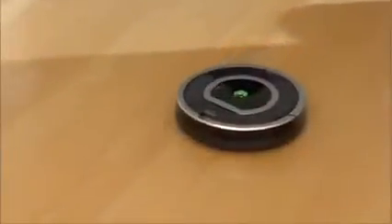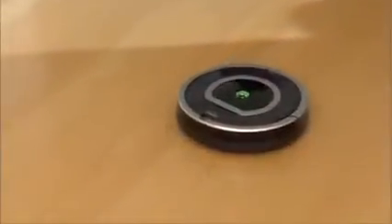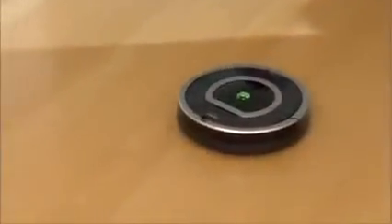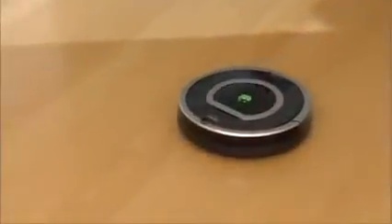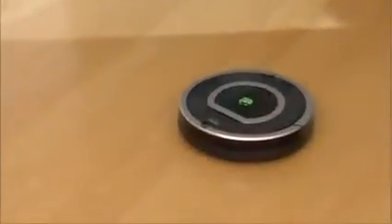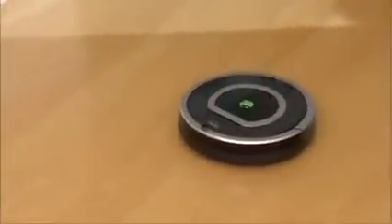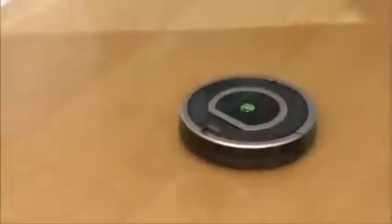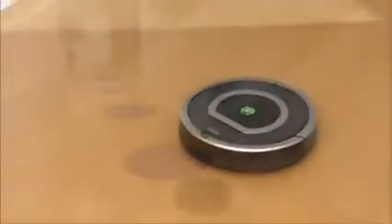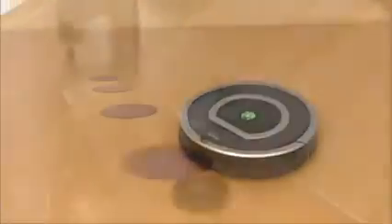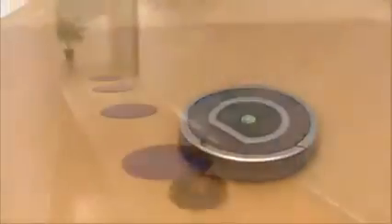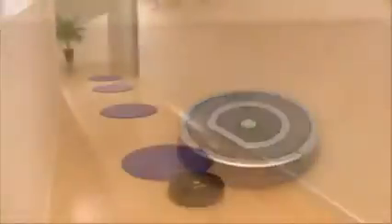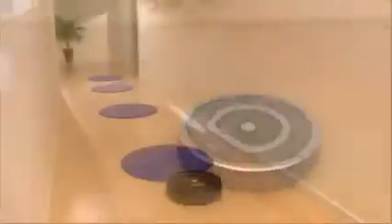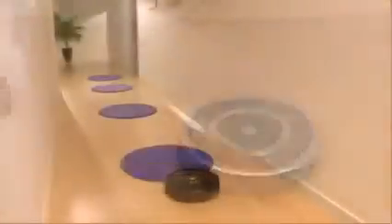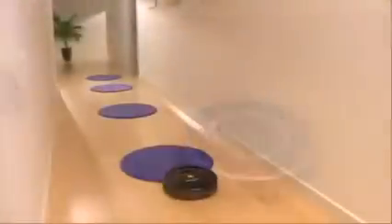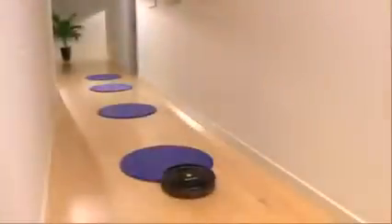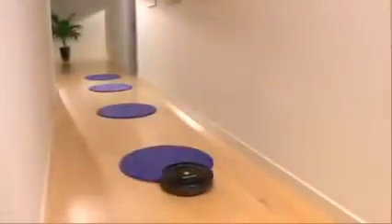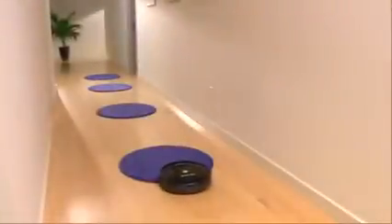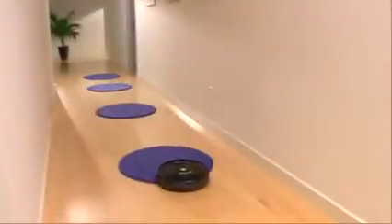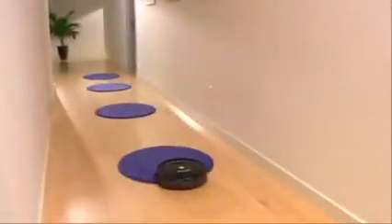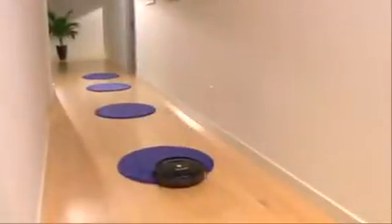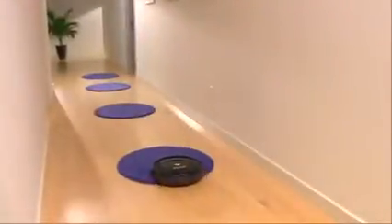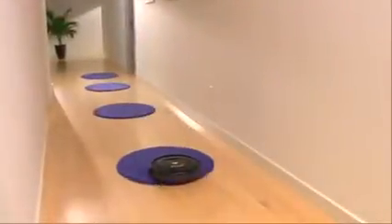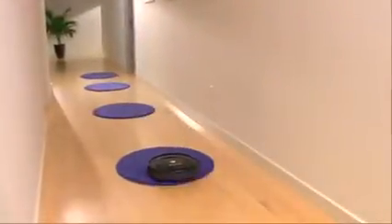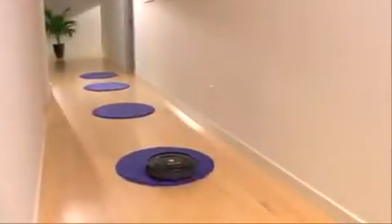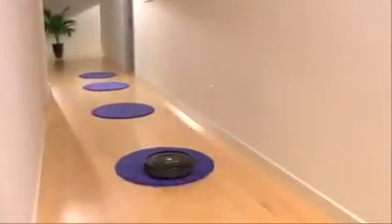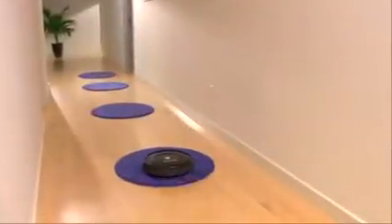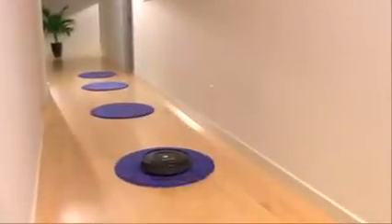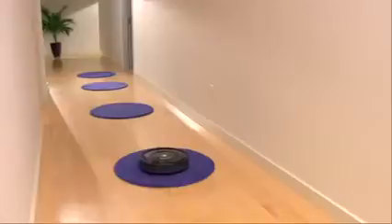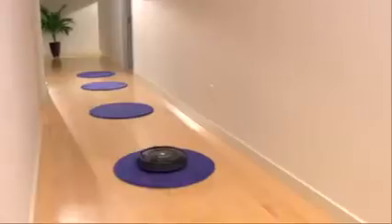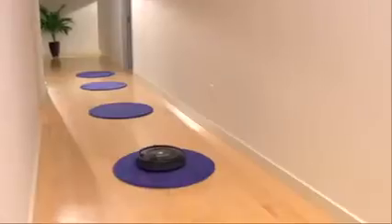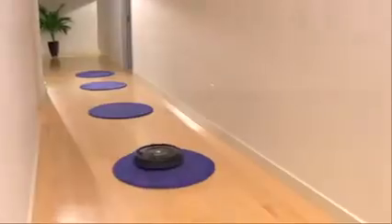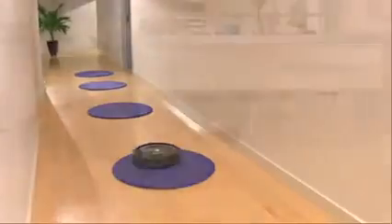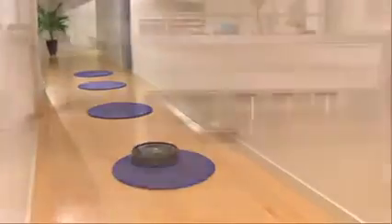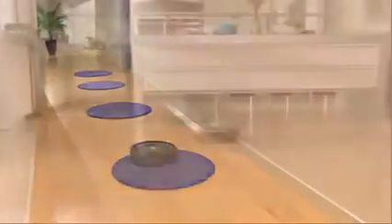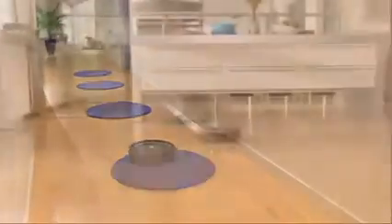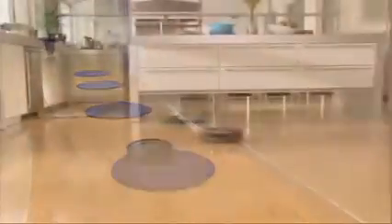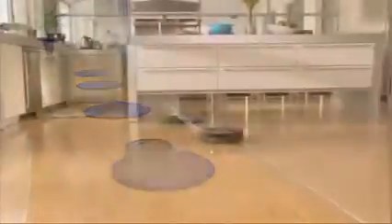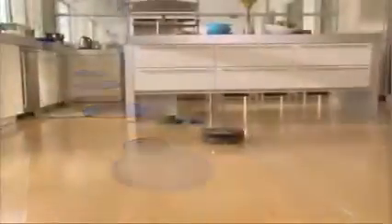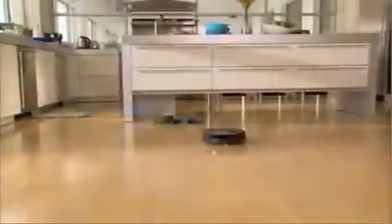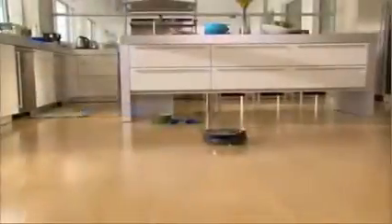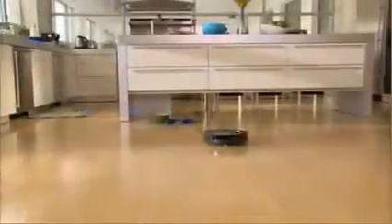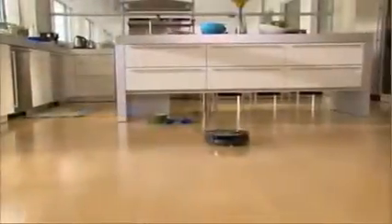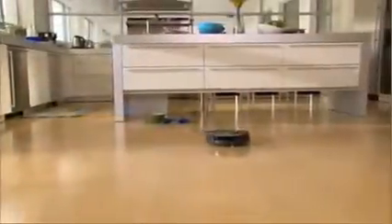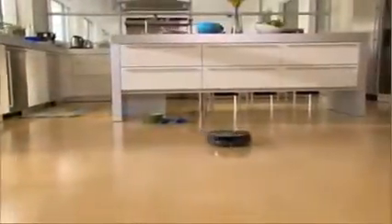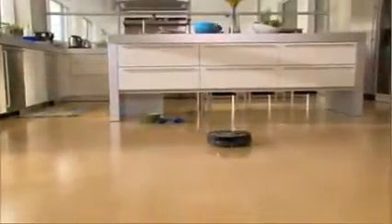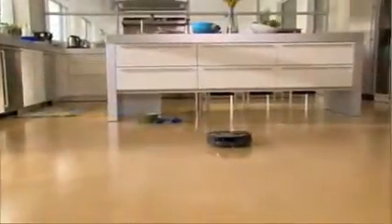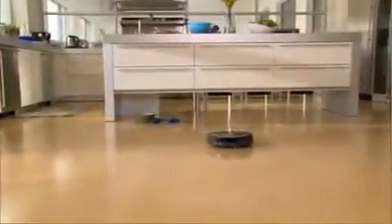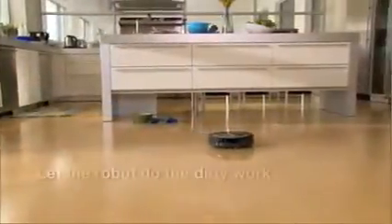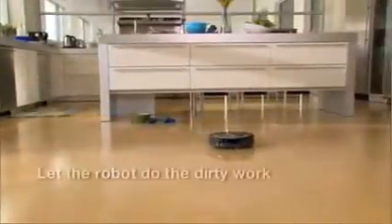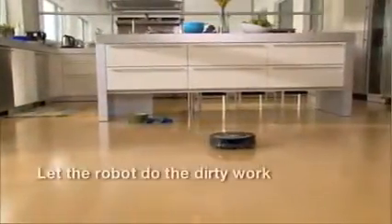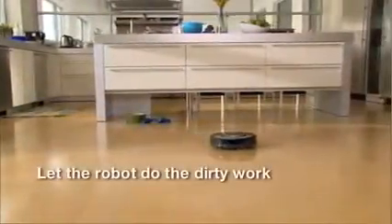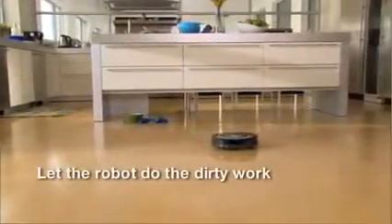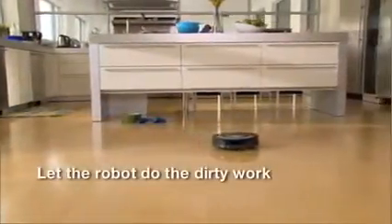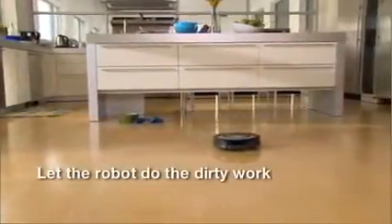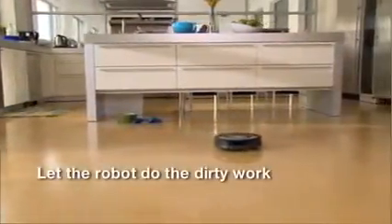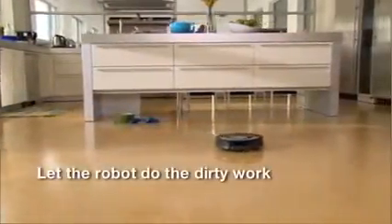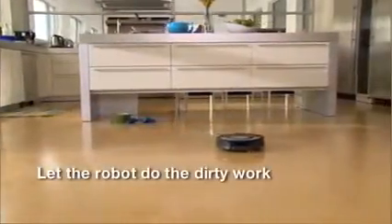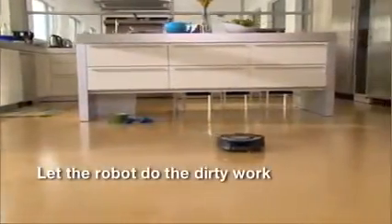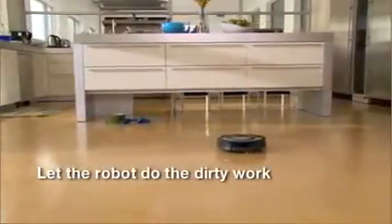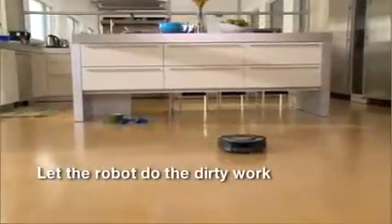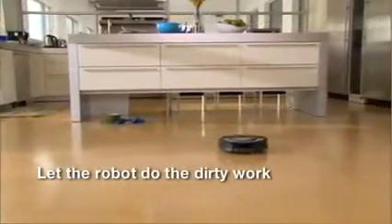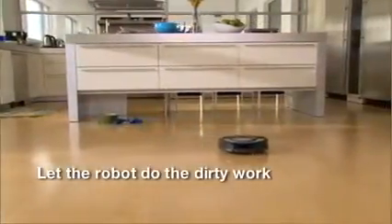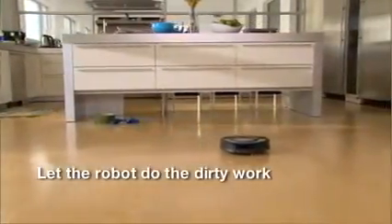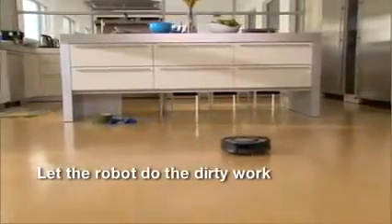The iRobot Roomba vacuum cleaning robot cleans your carpets and floors on its own so you don't have to. Just press the clean button and let the robot do the dirty work.